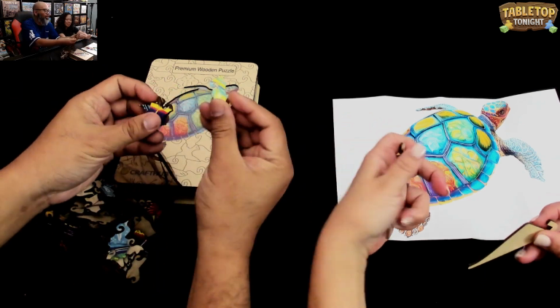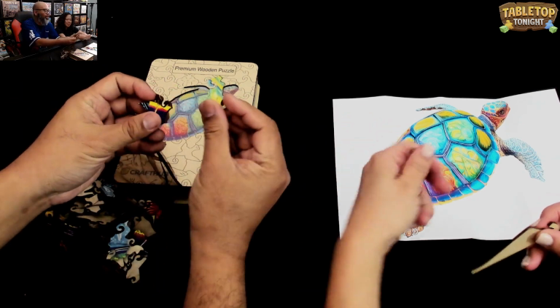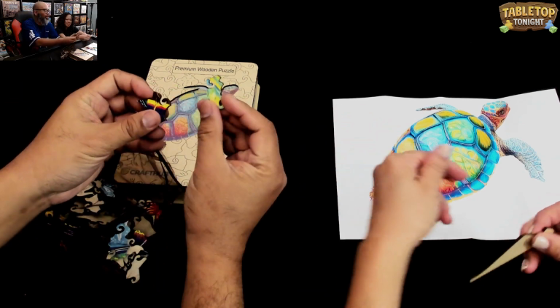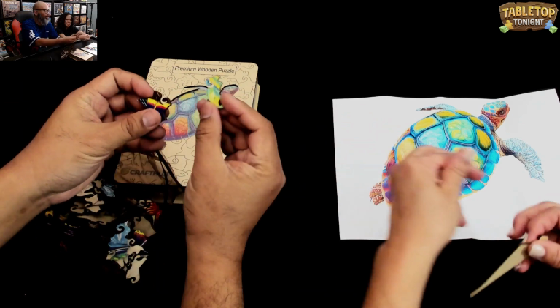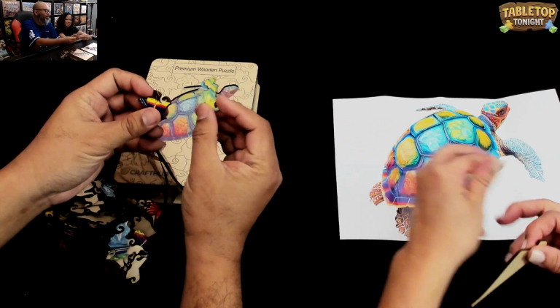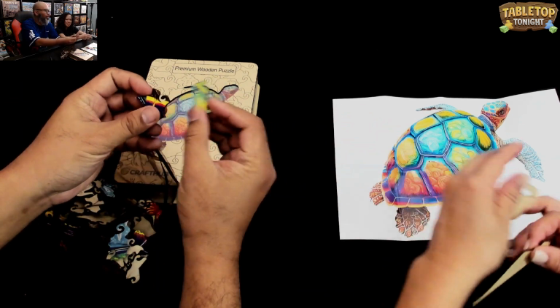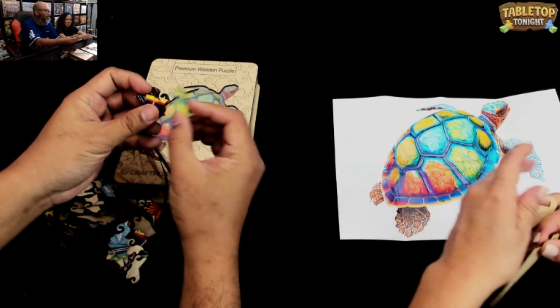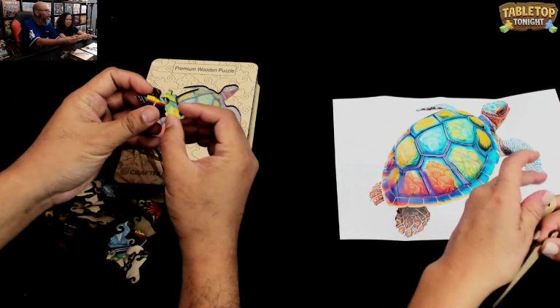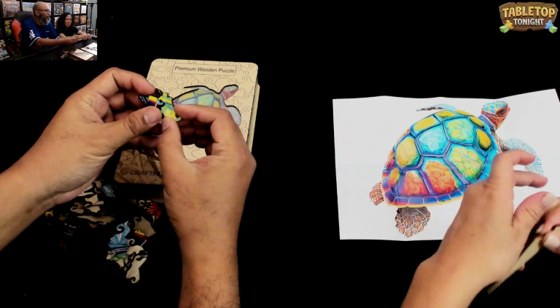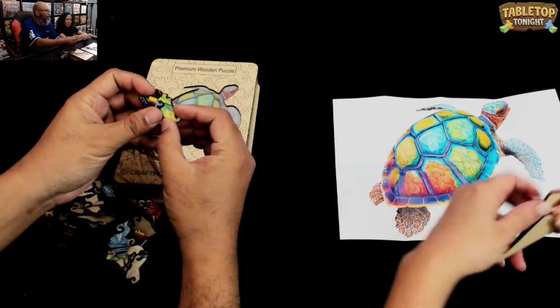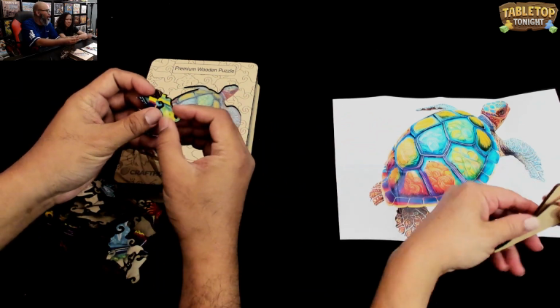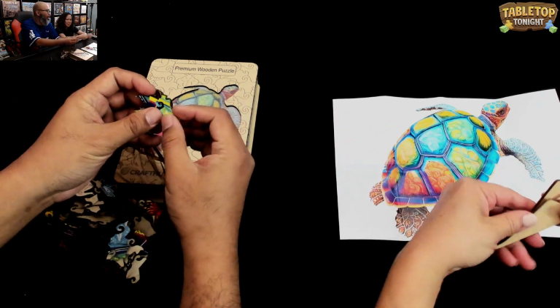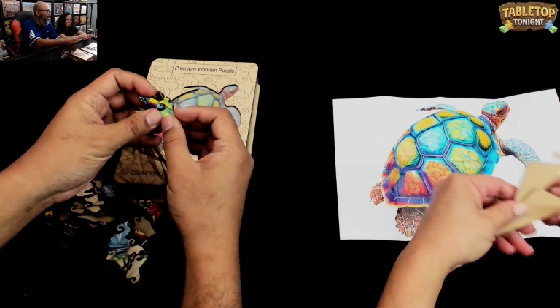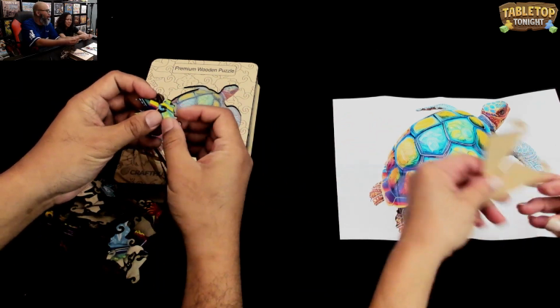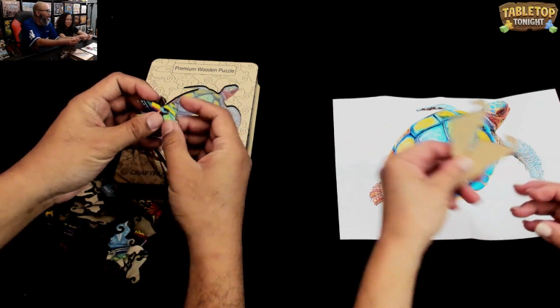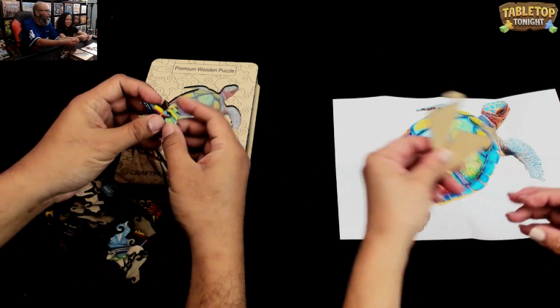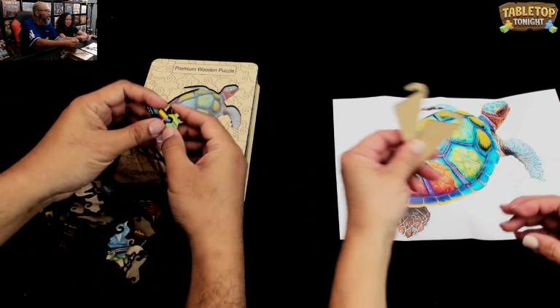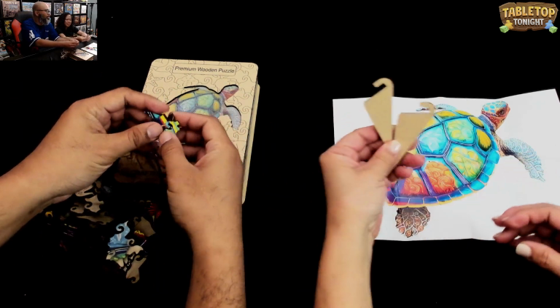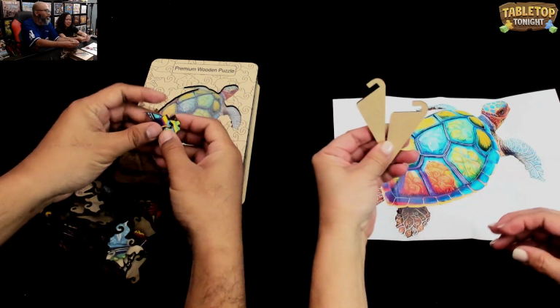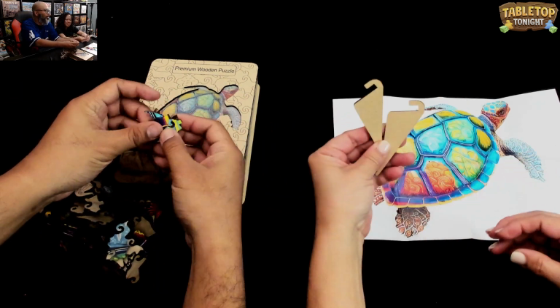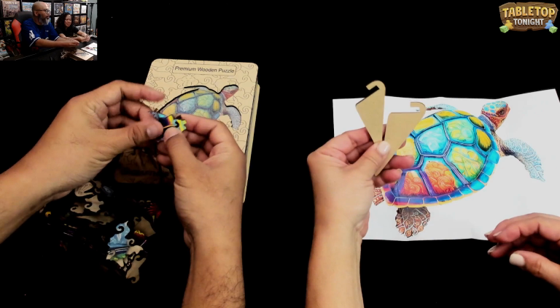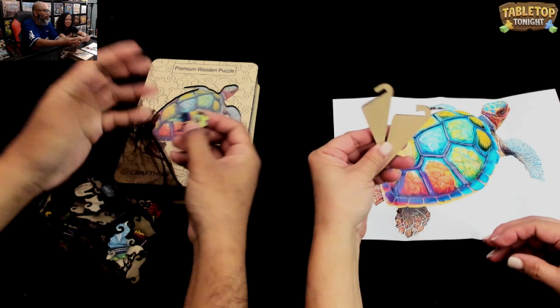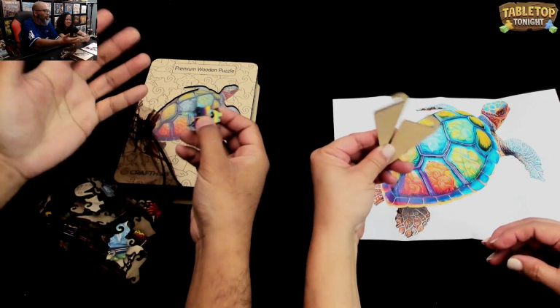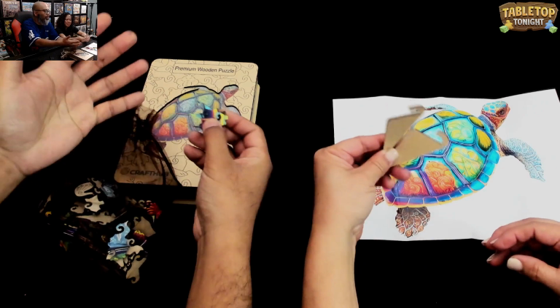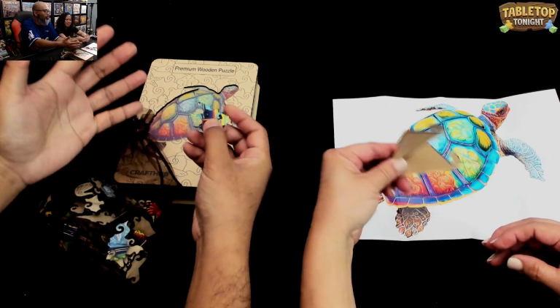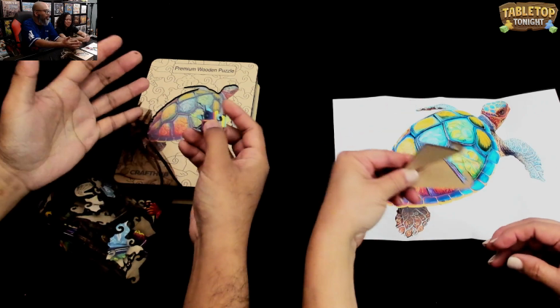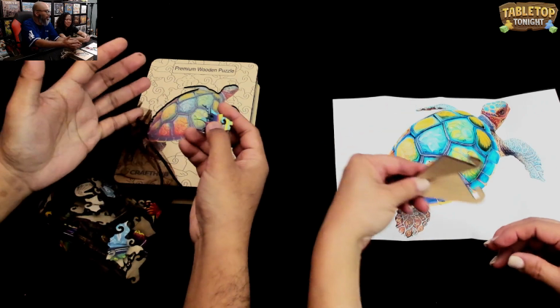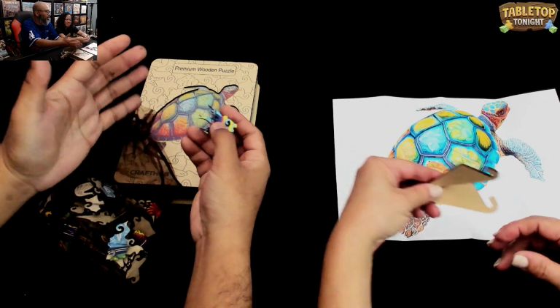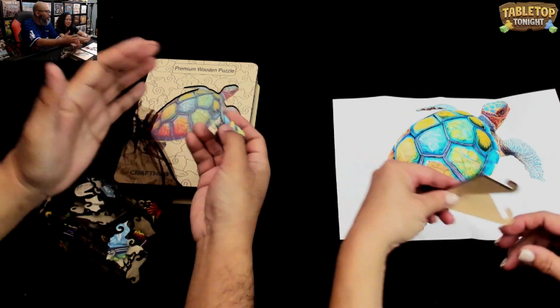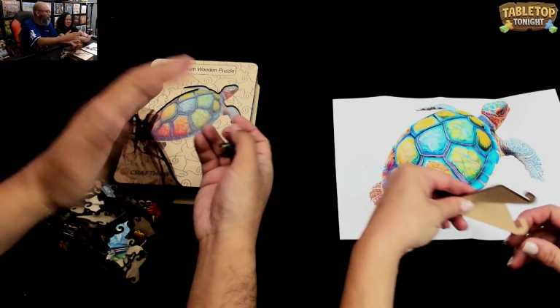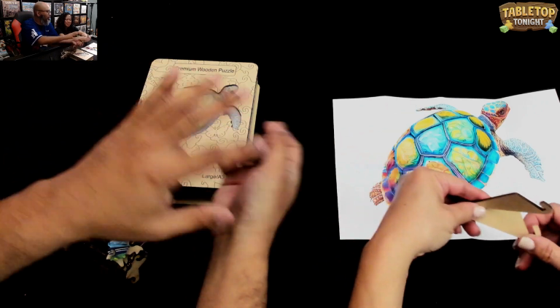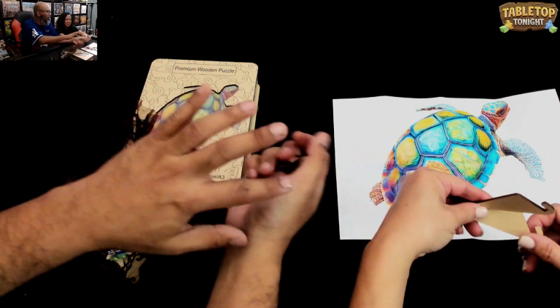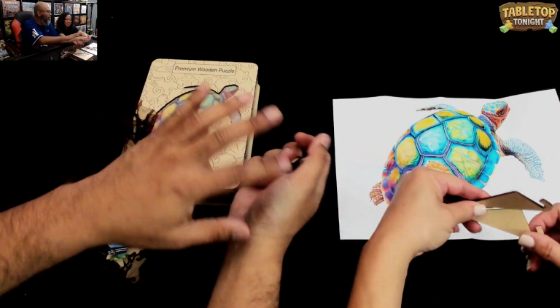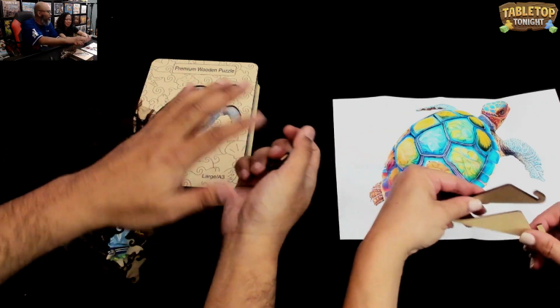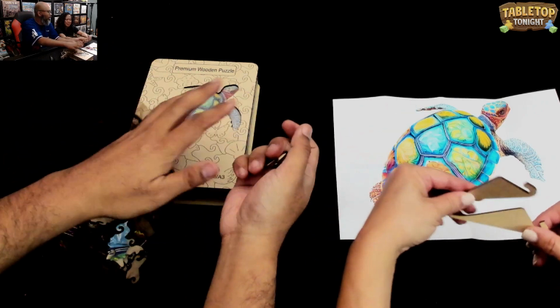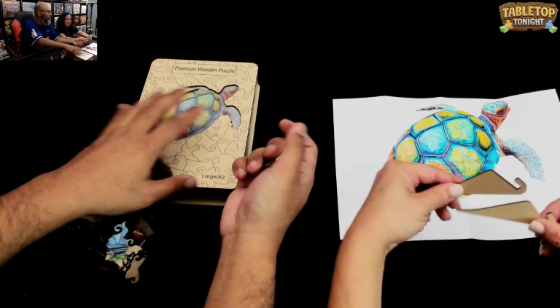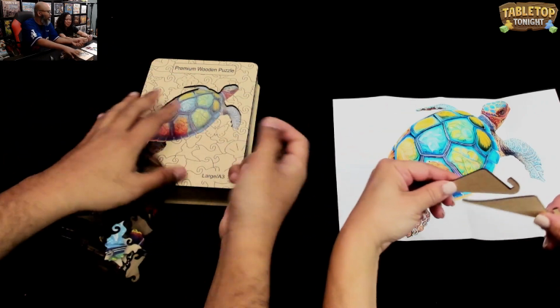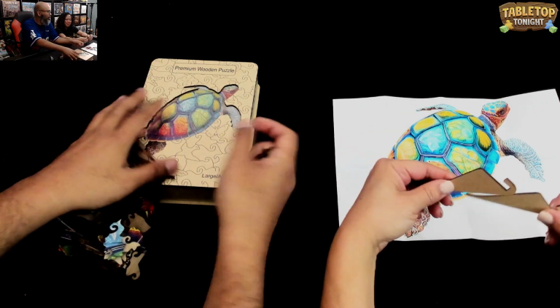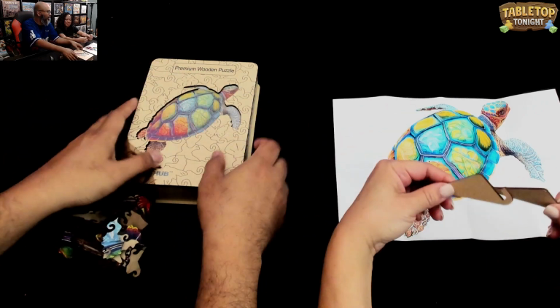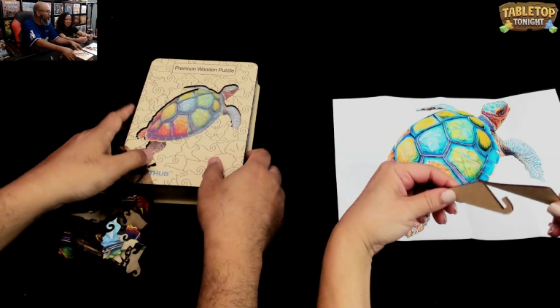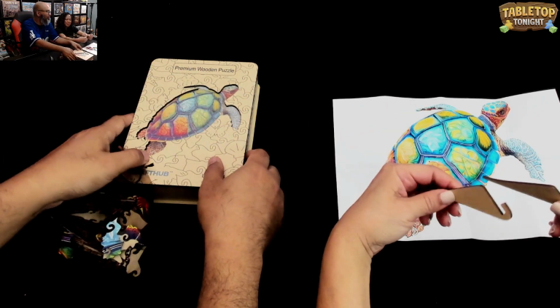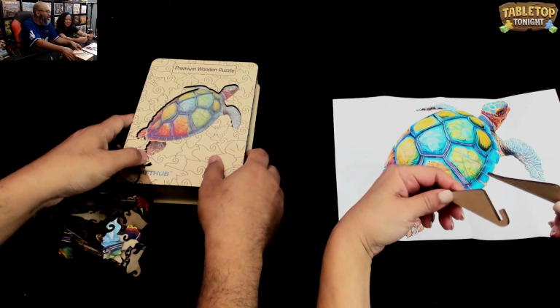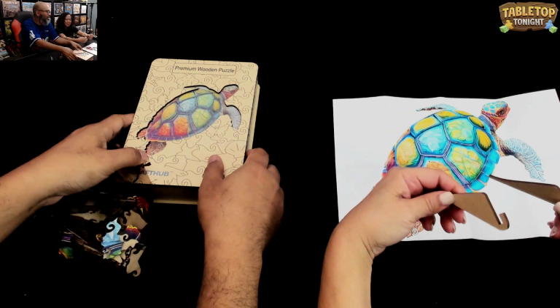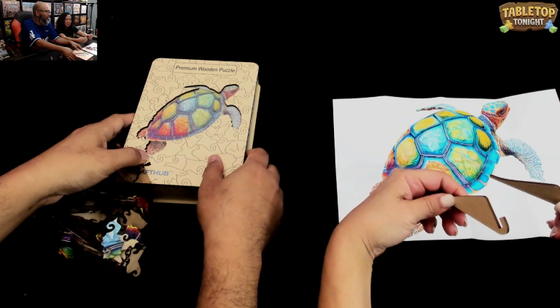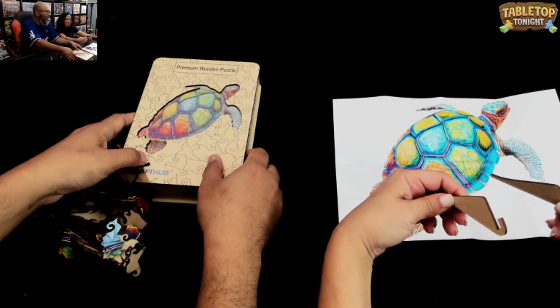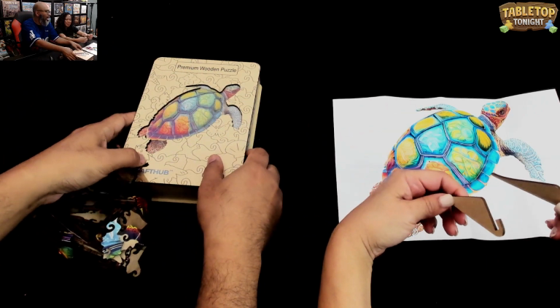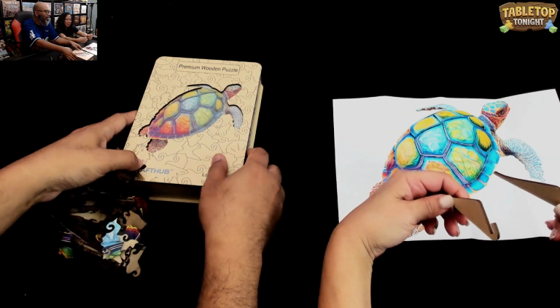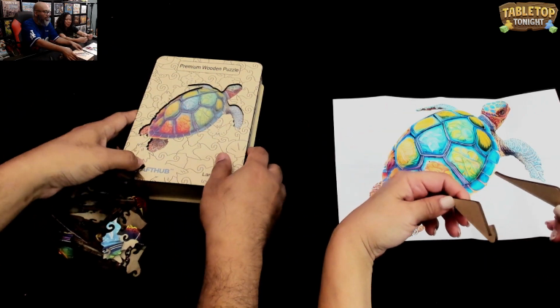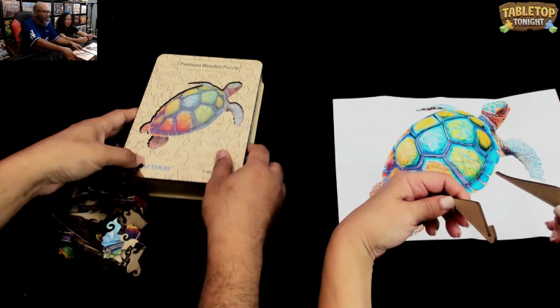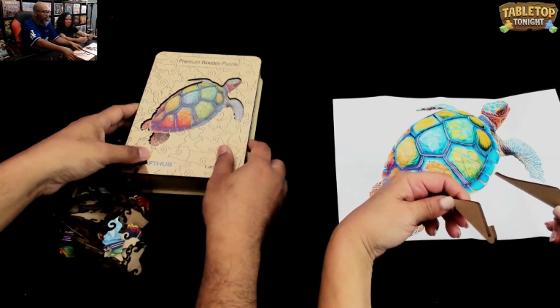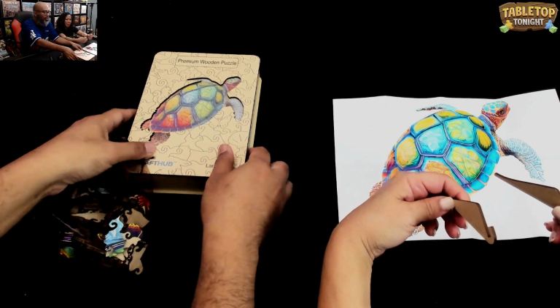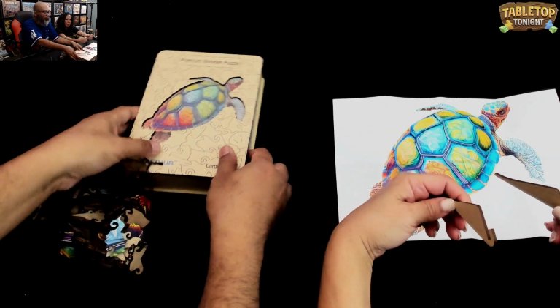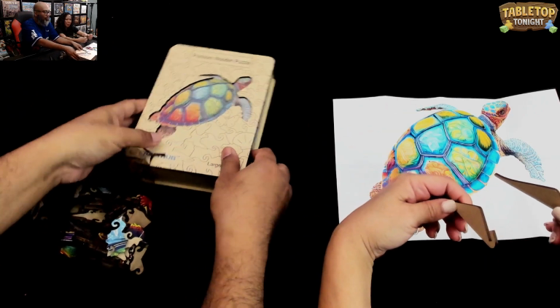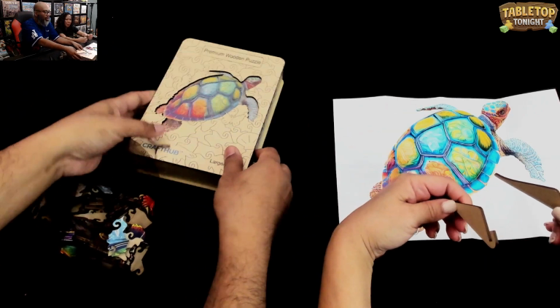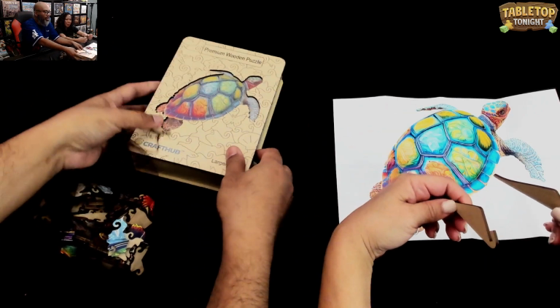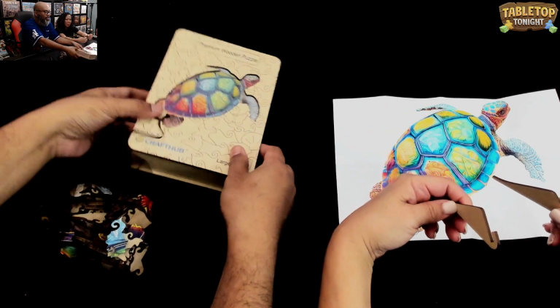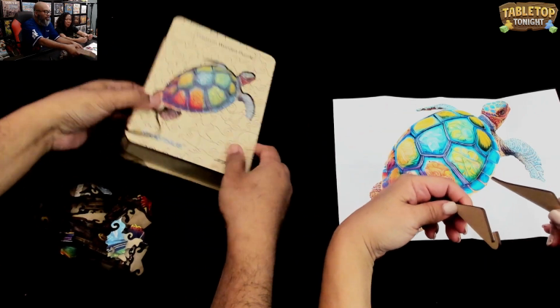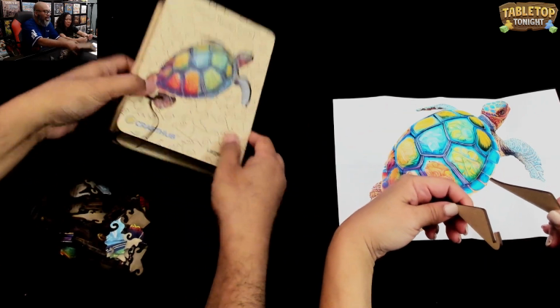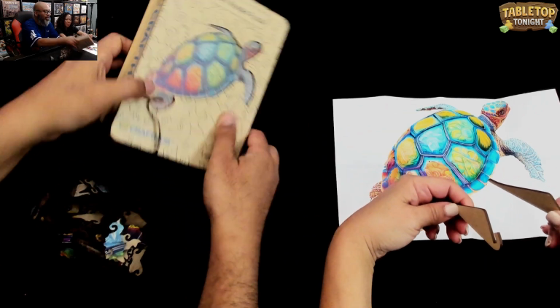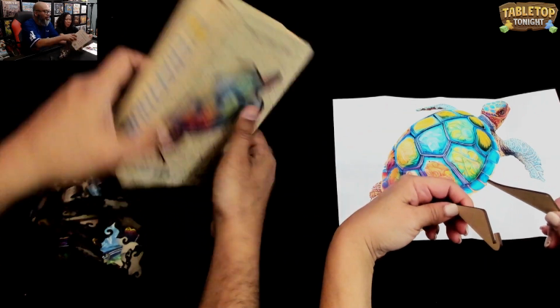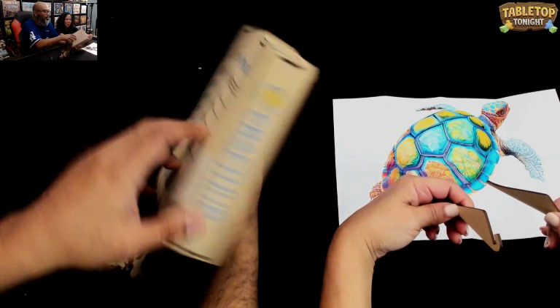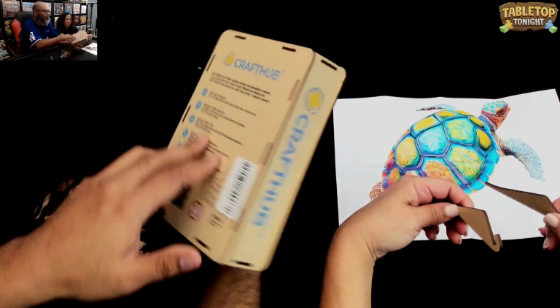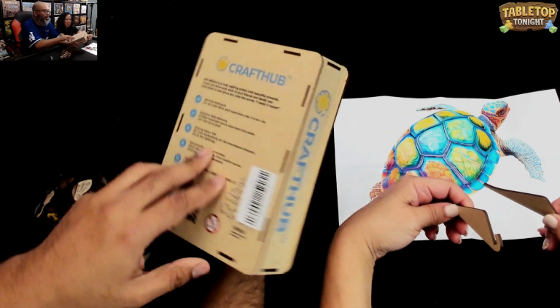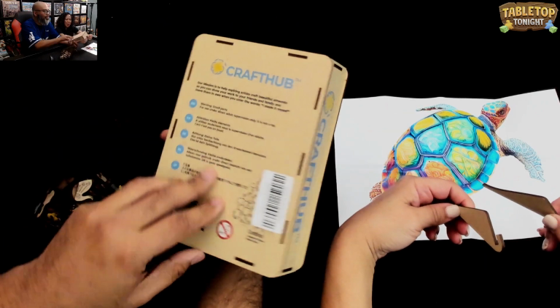What is this for? When you're done with the puzzle, you can — I believe it's a stand, where you can stand up the puzzle.